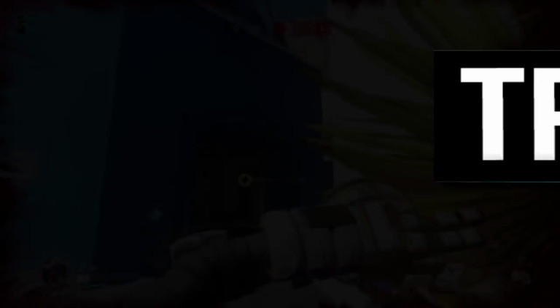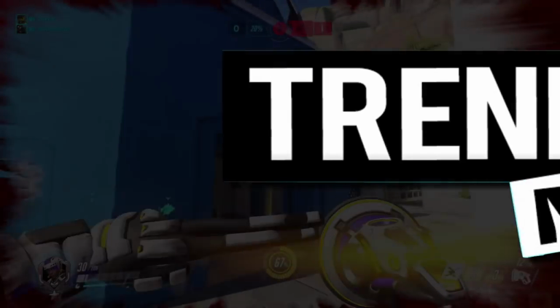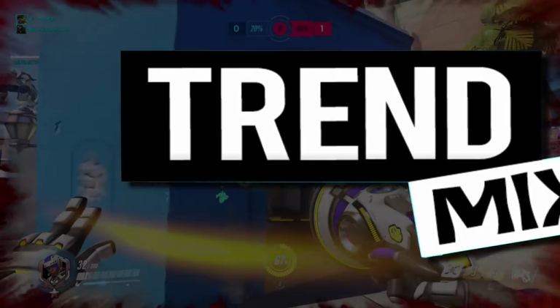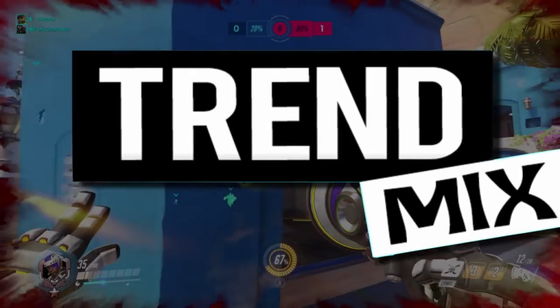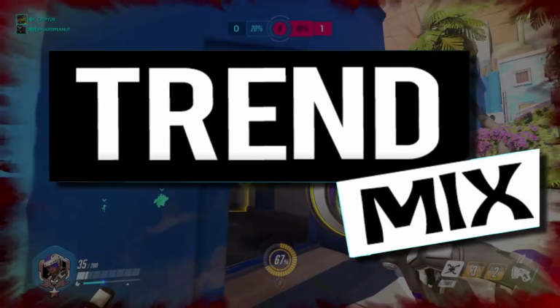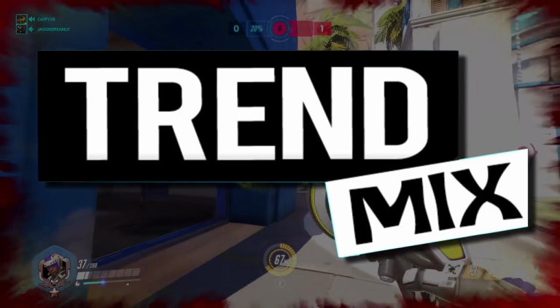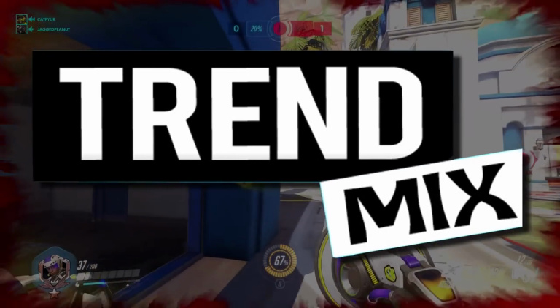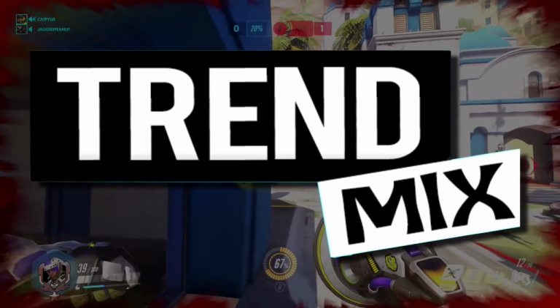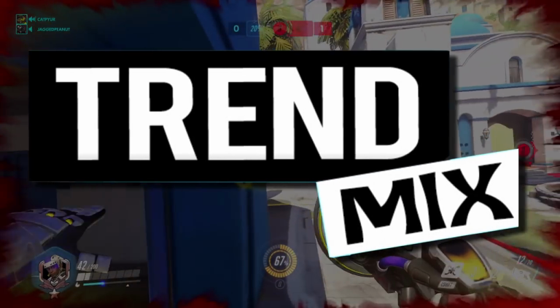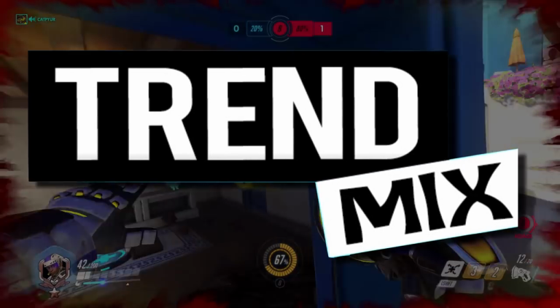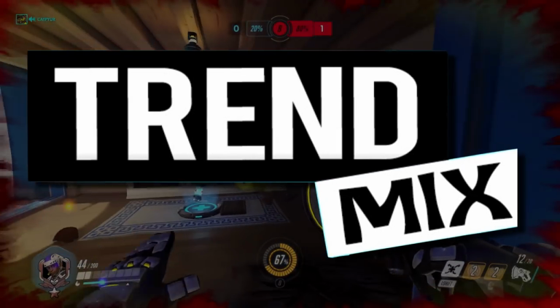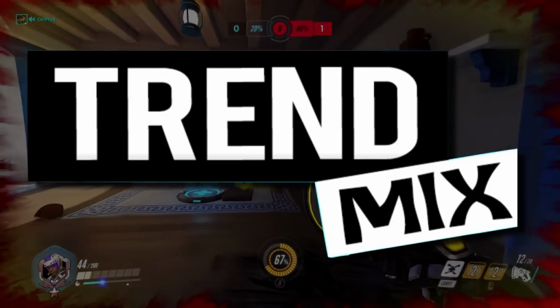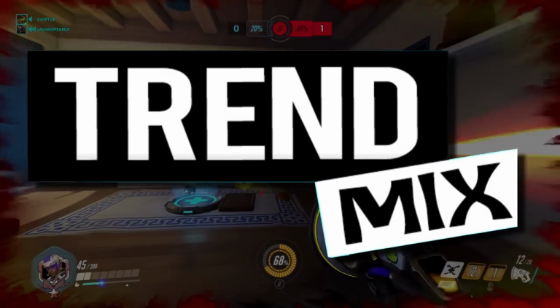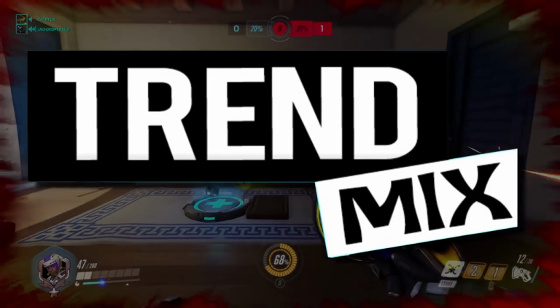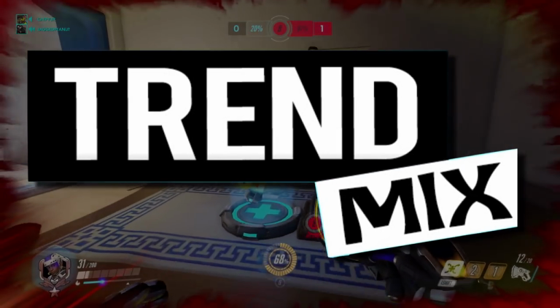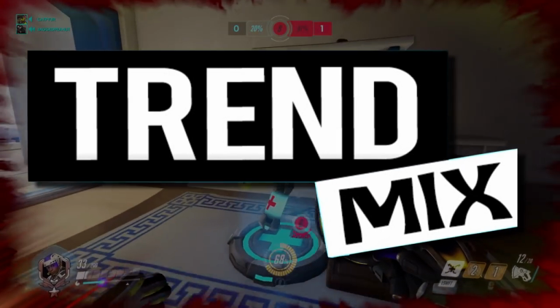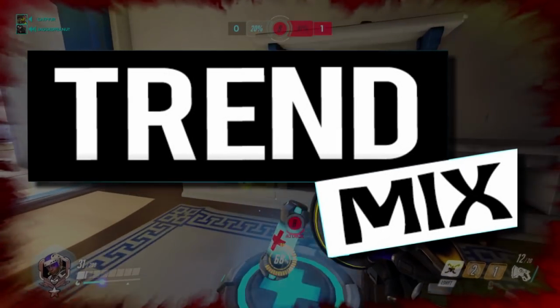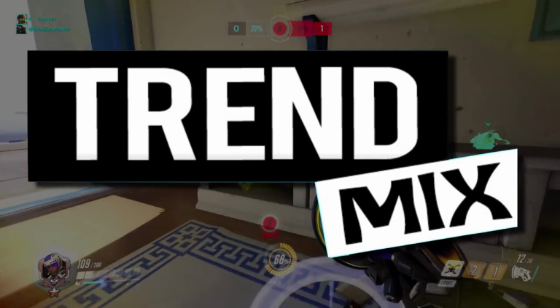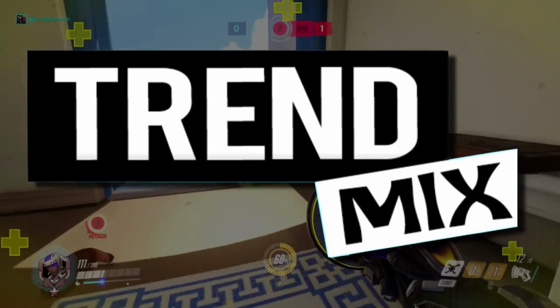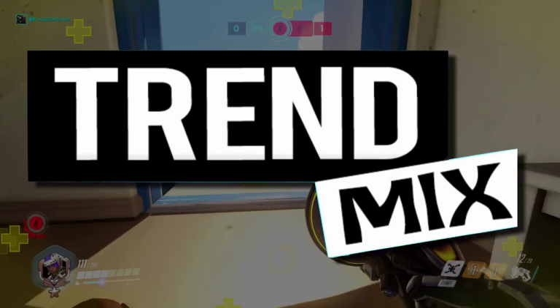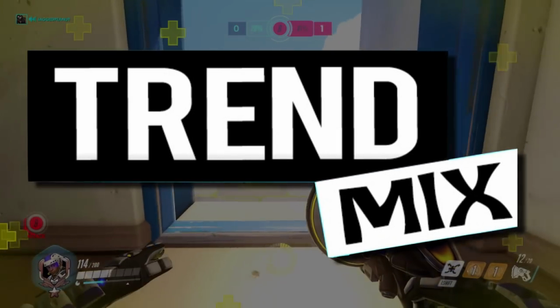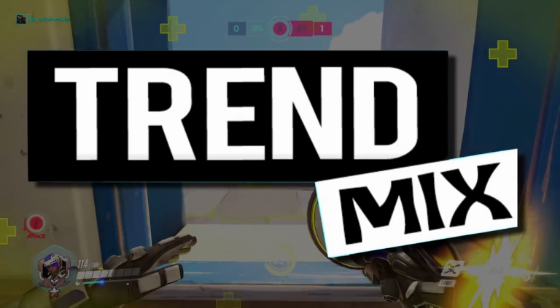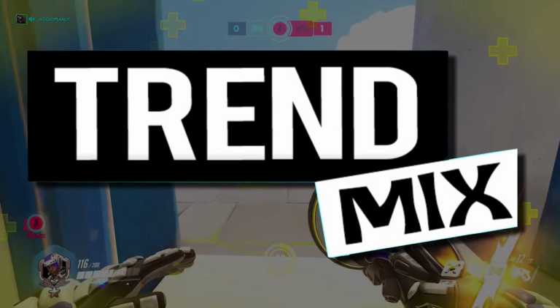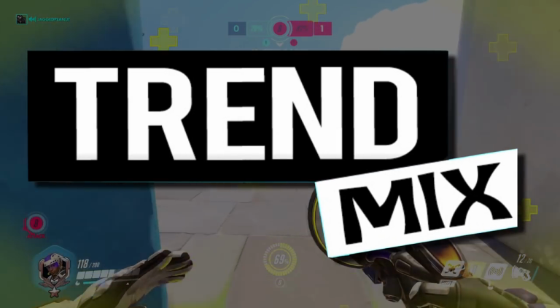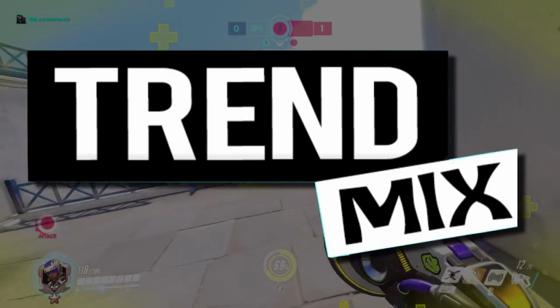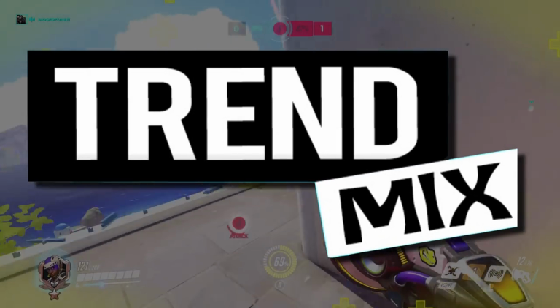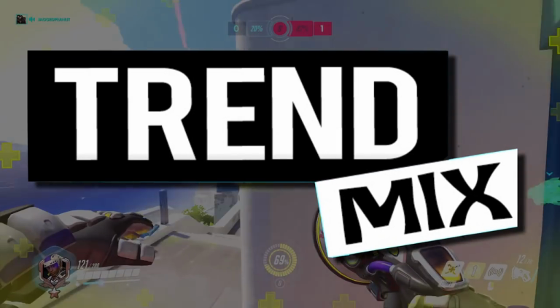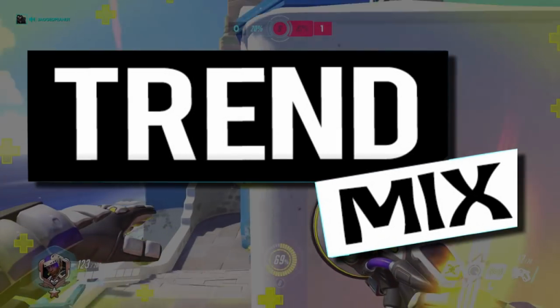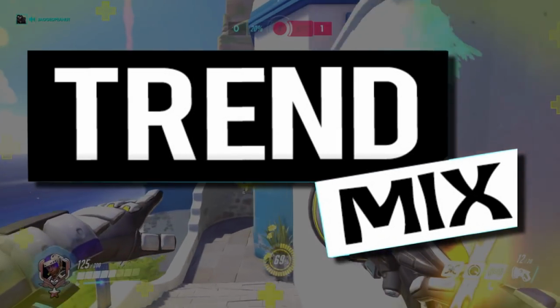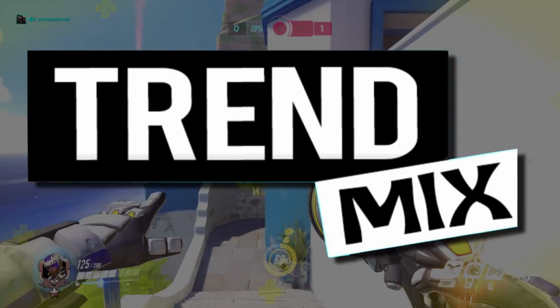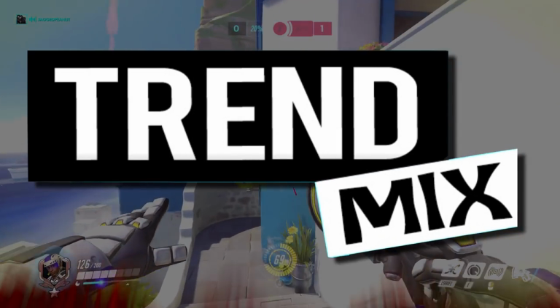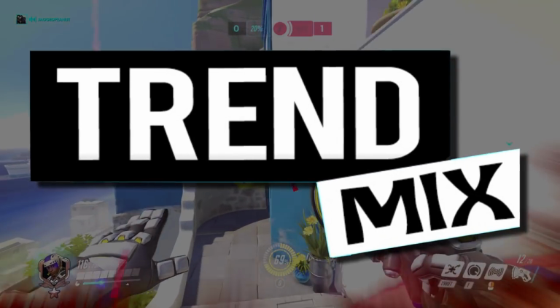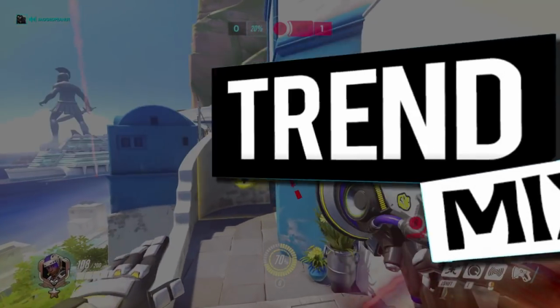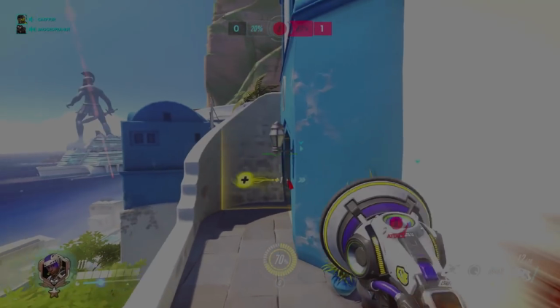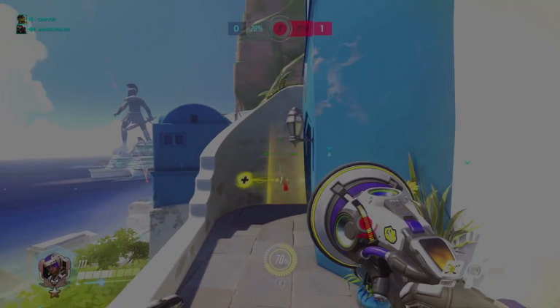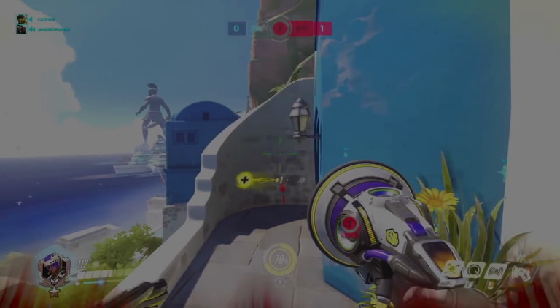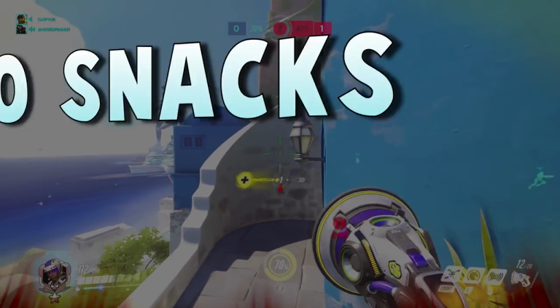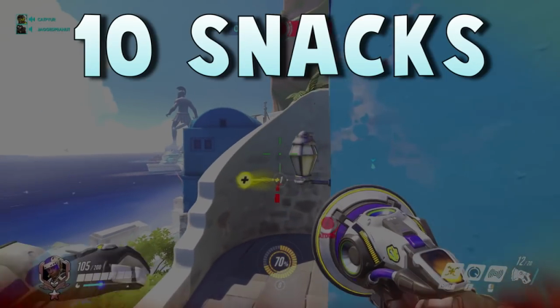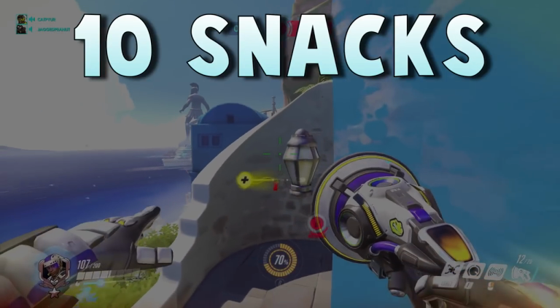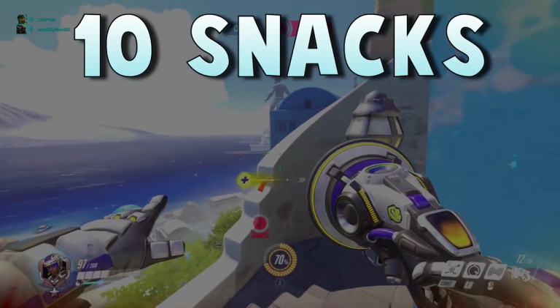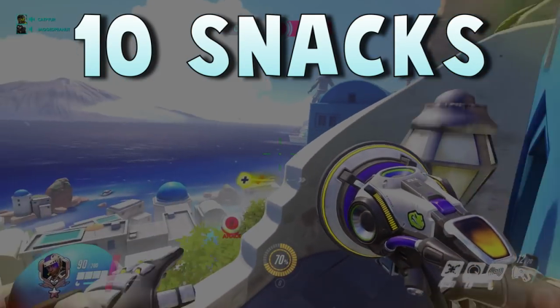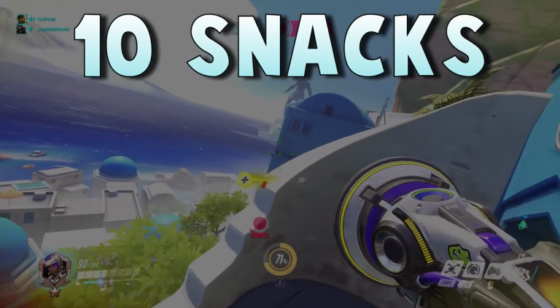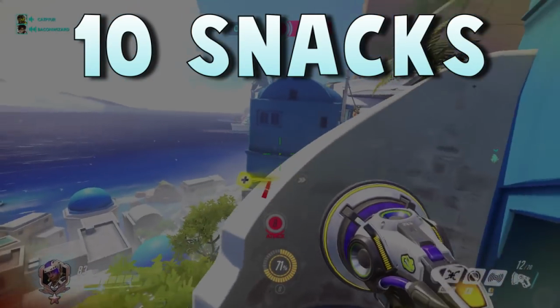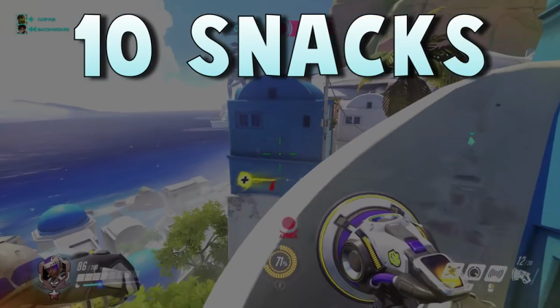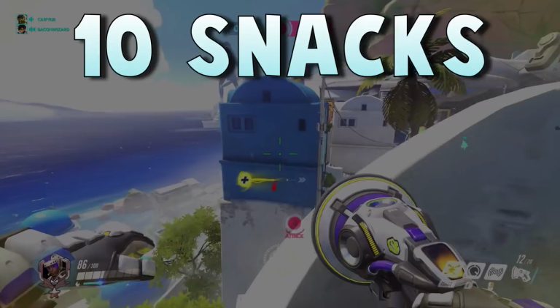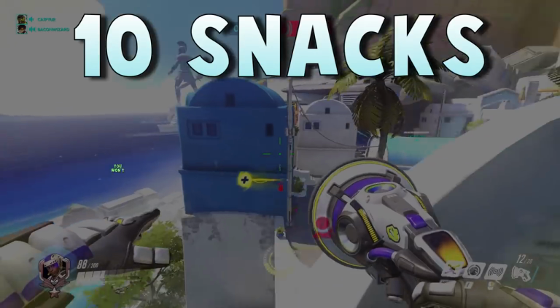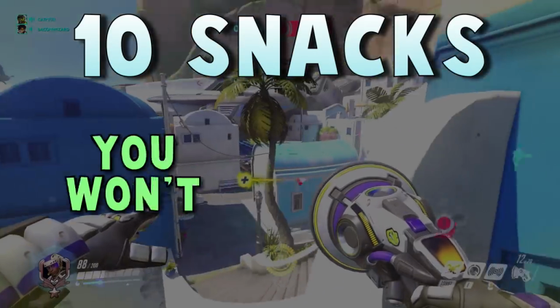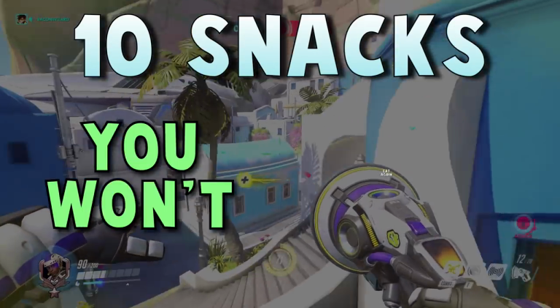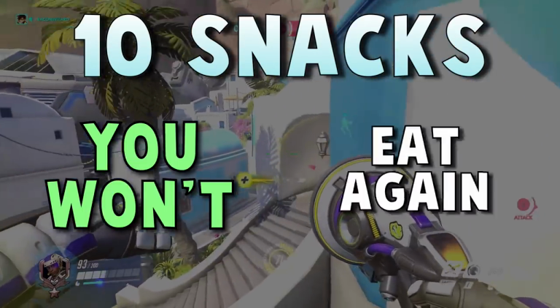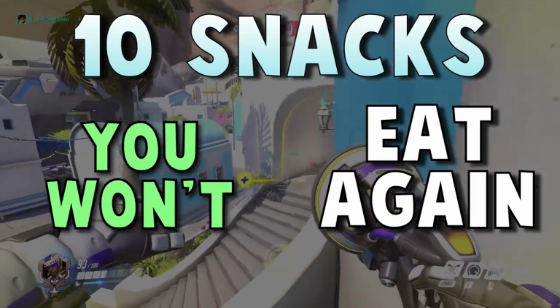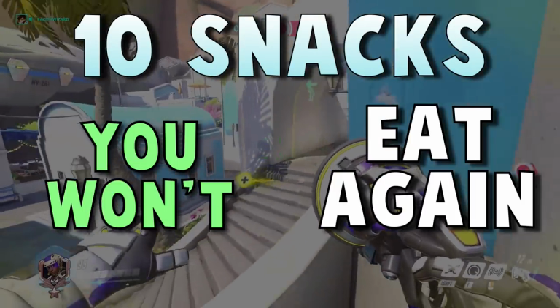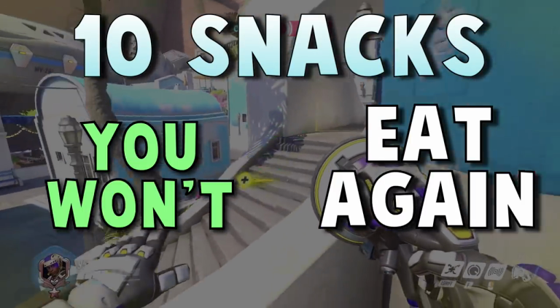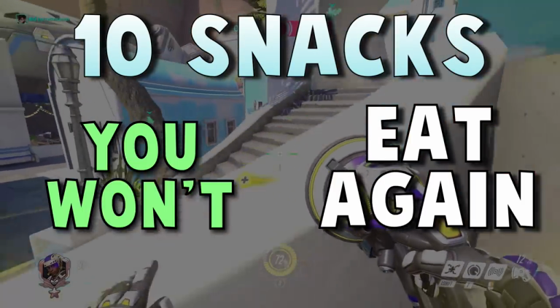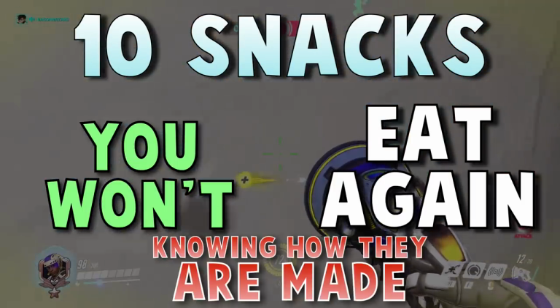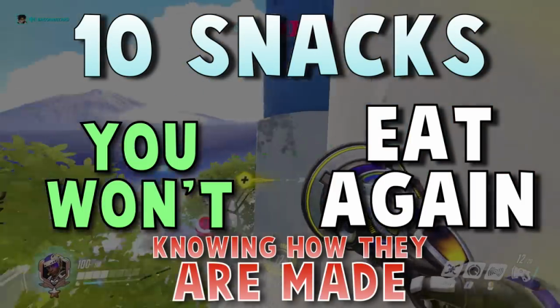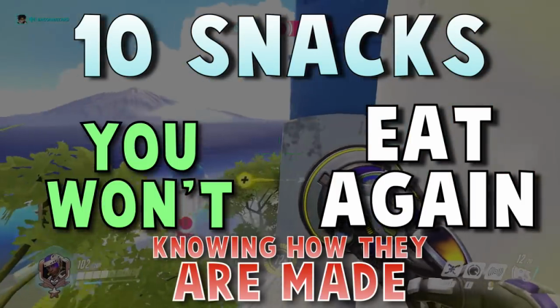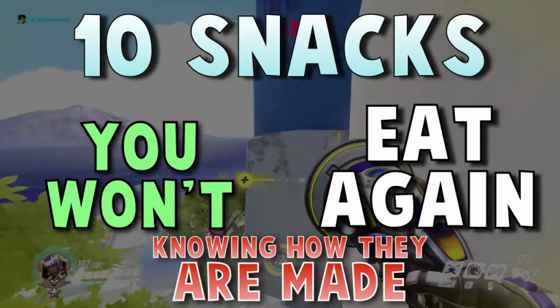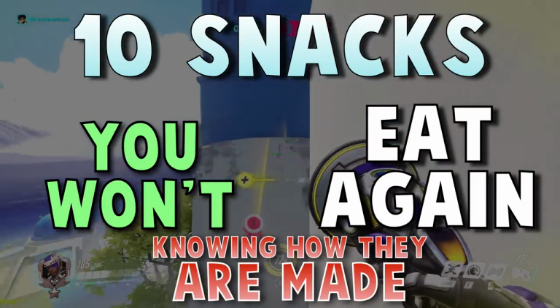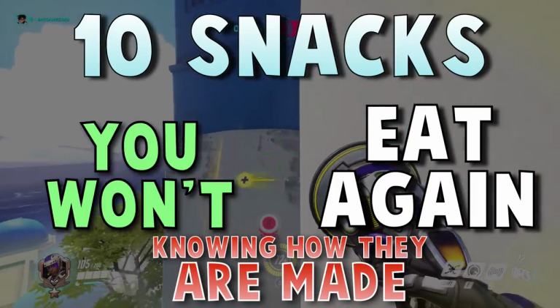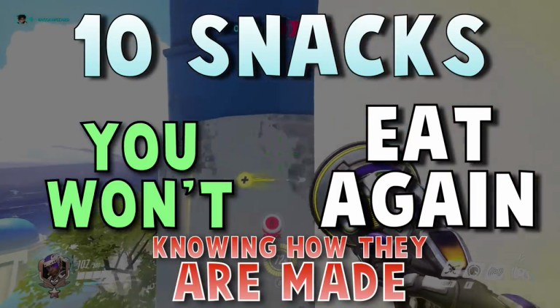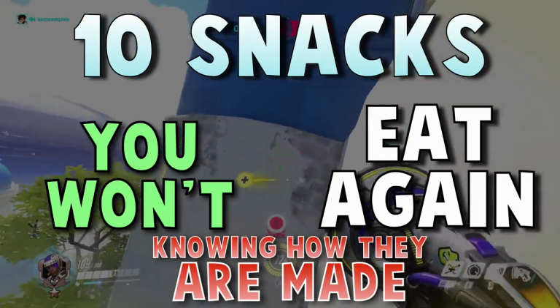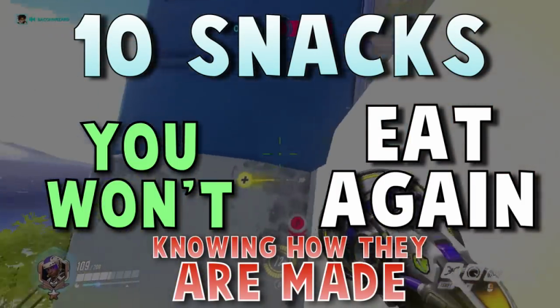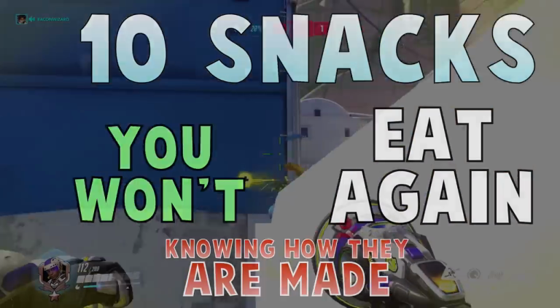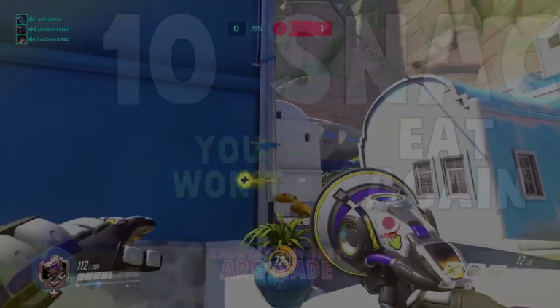Hey, what is up and welcome back to TrendMix. In today's video, we're gonna take a look at 10 snacks you won't eat again knowing how they are made.